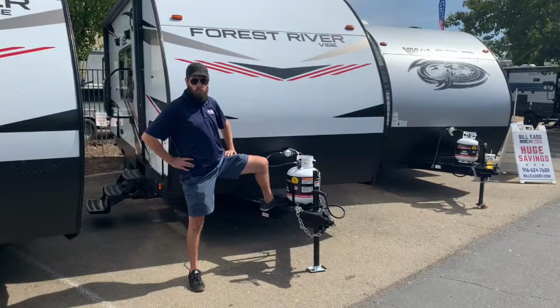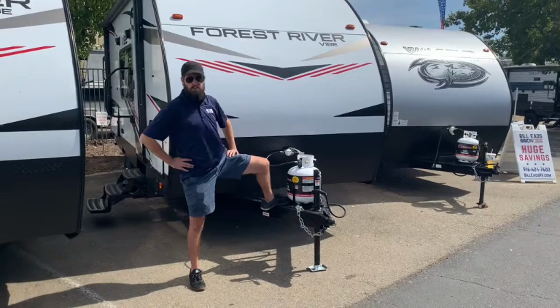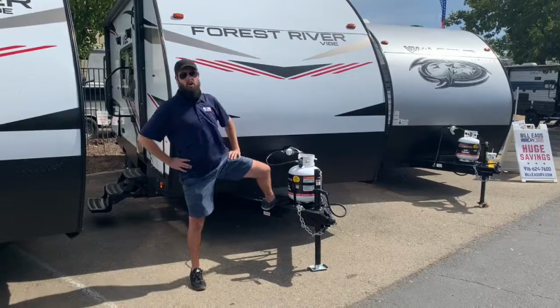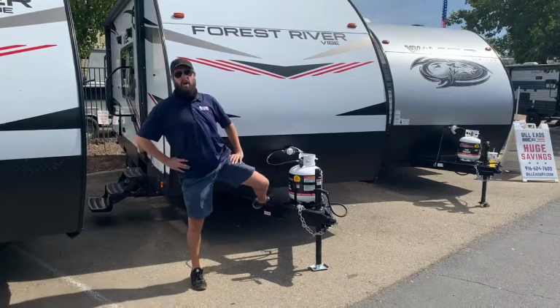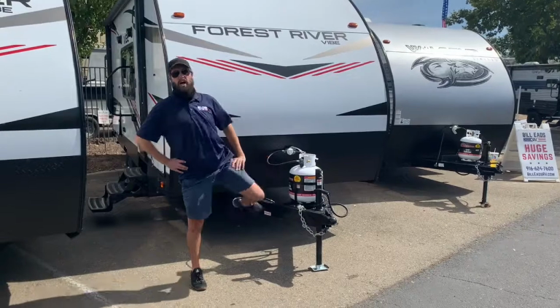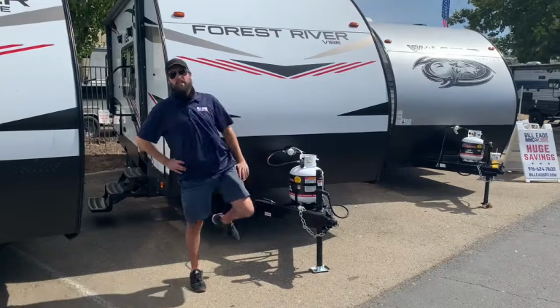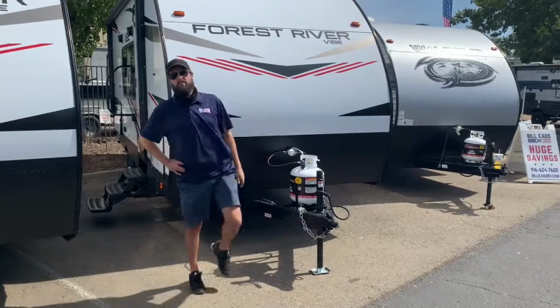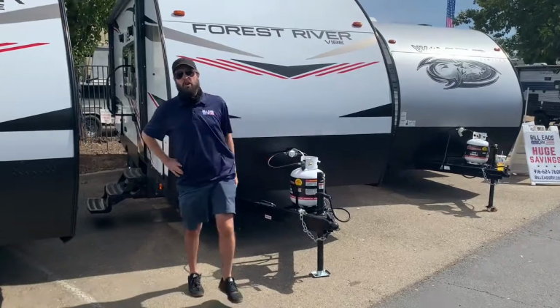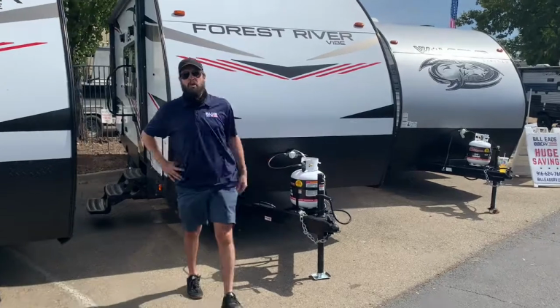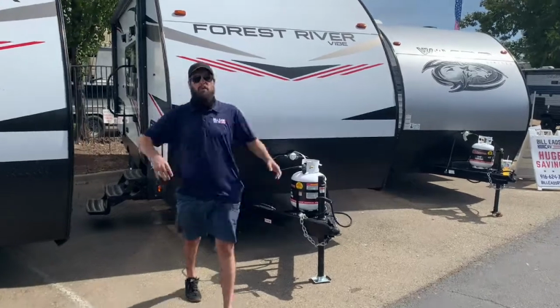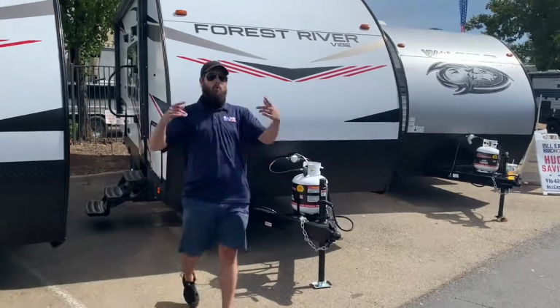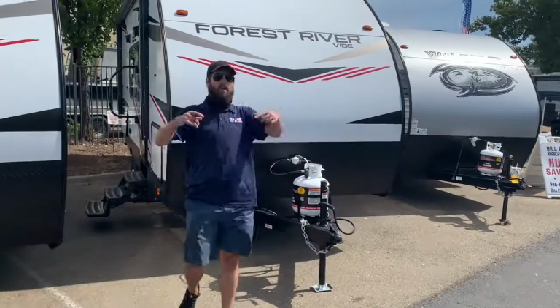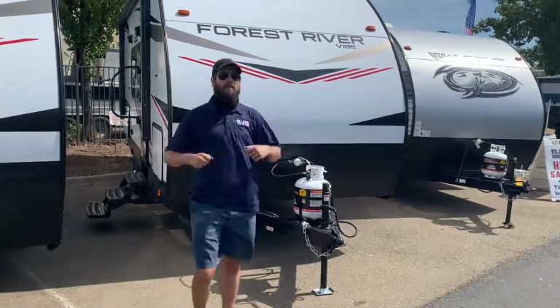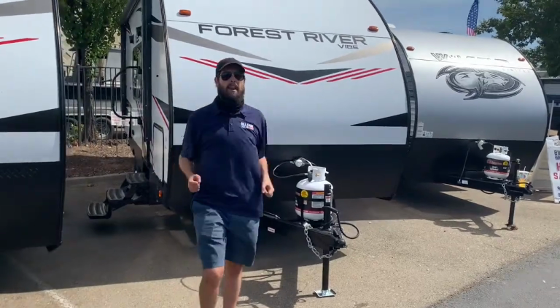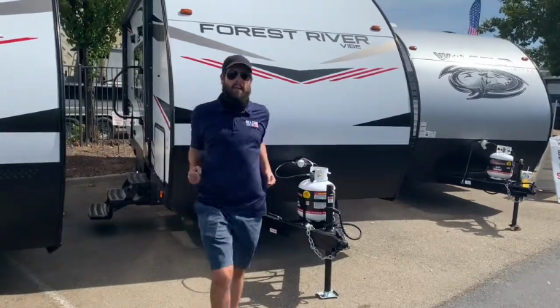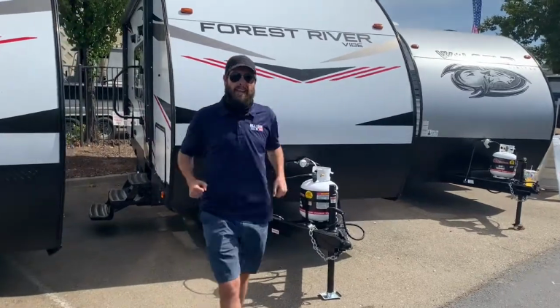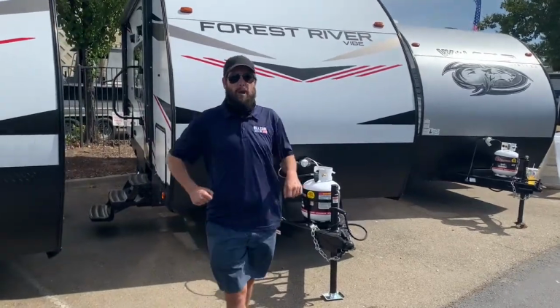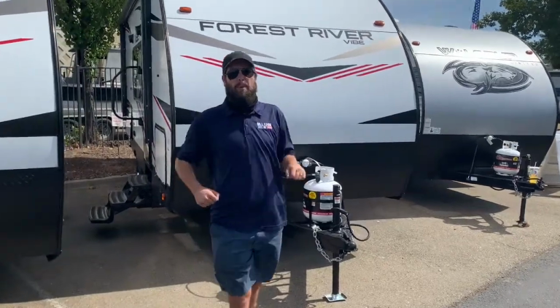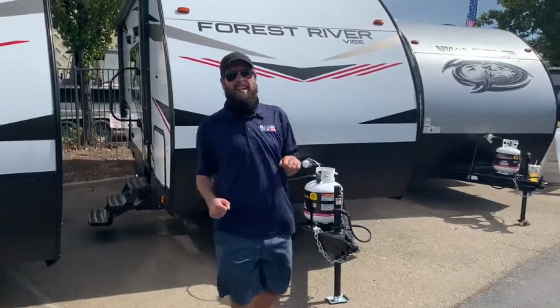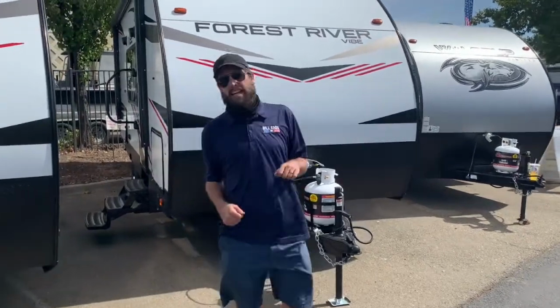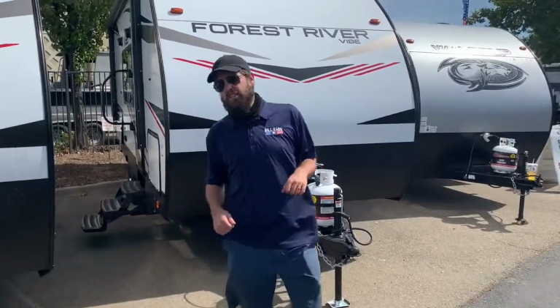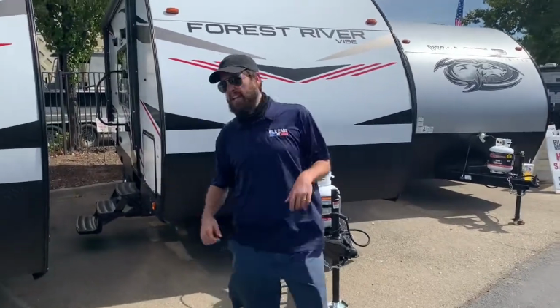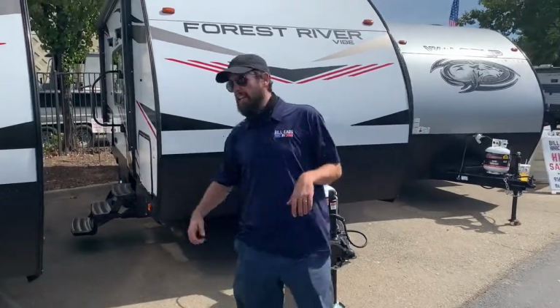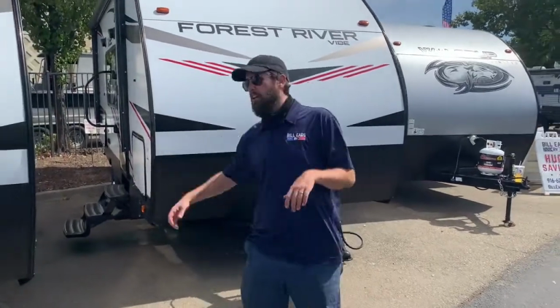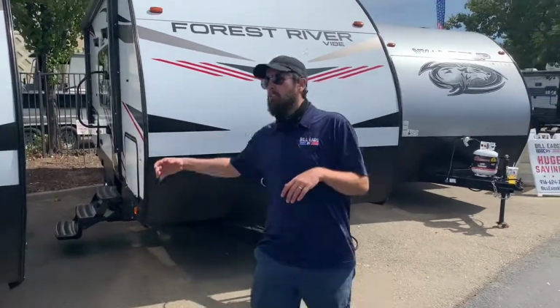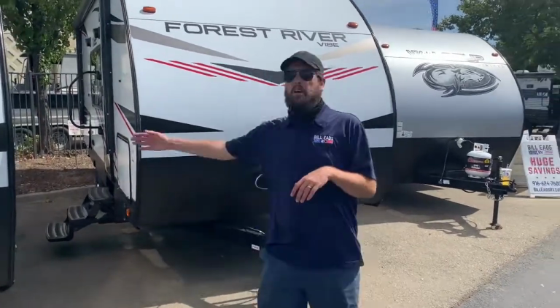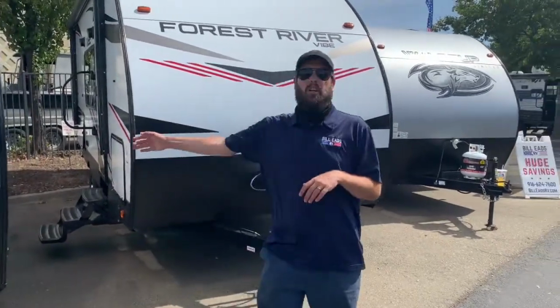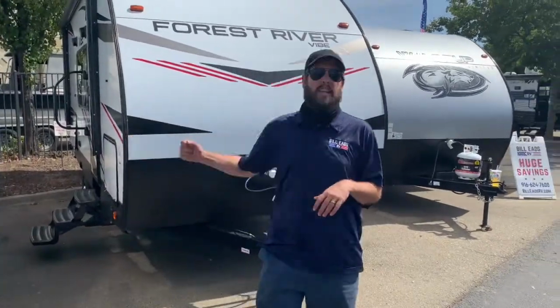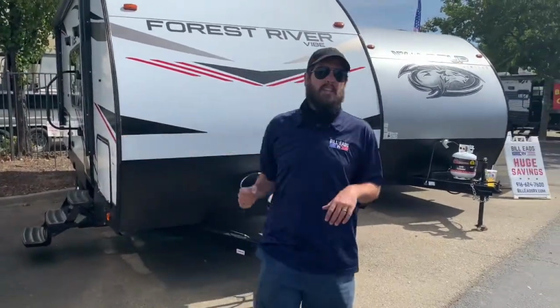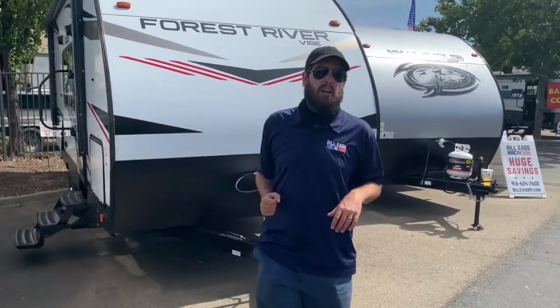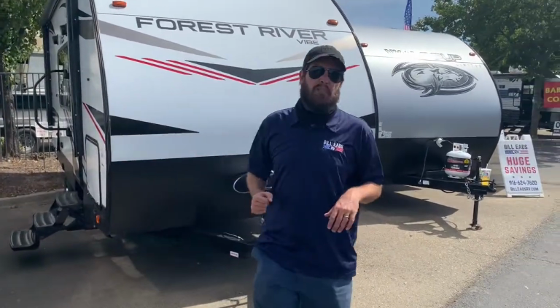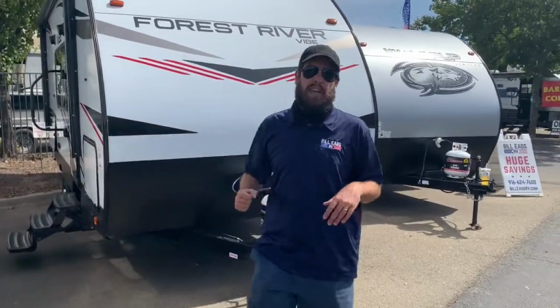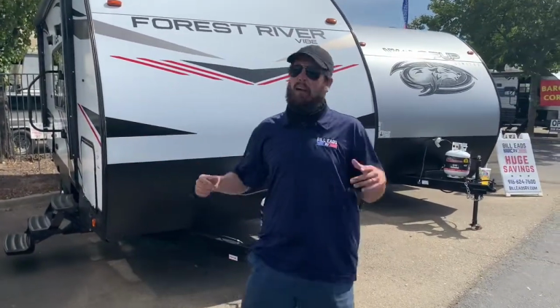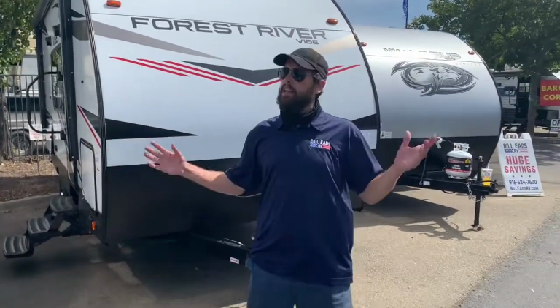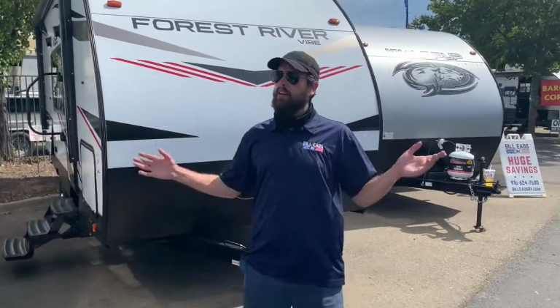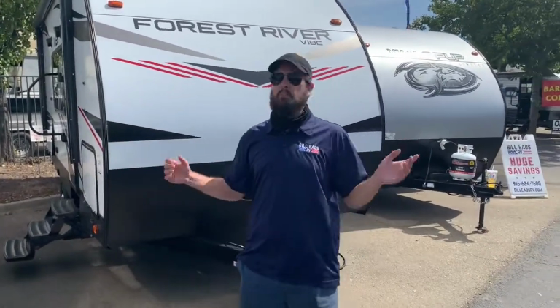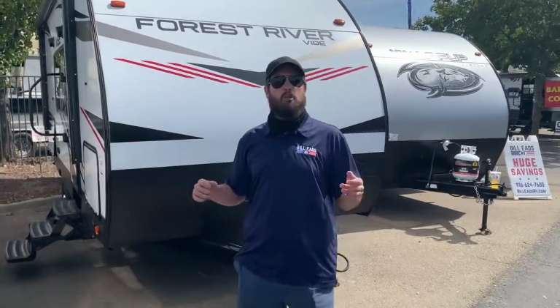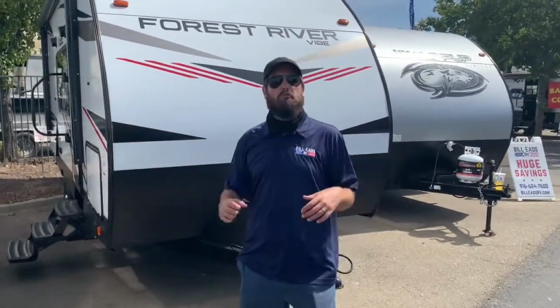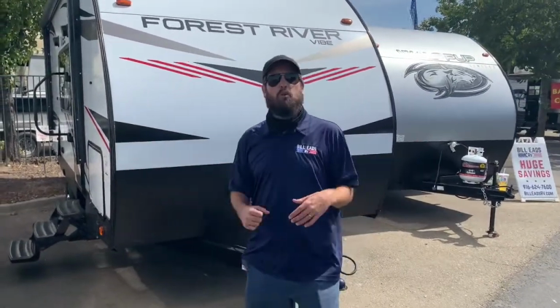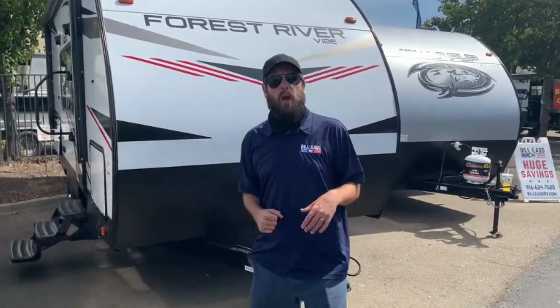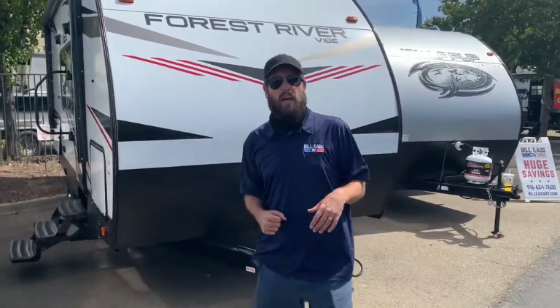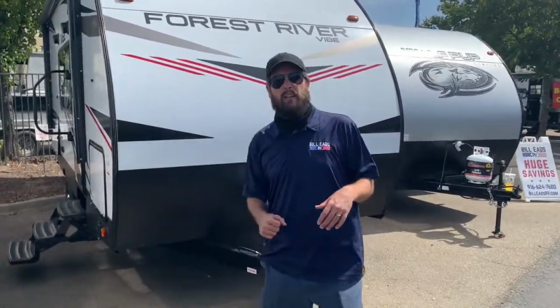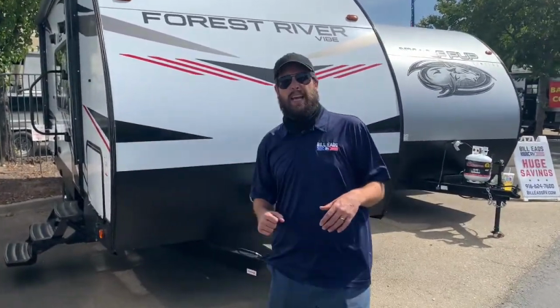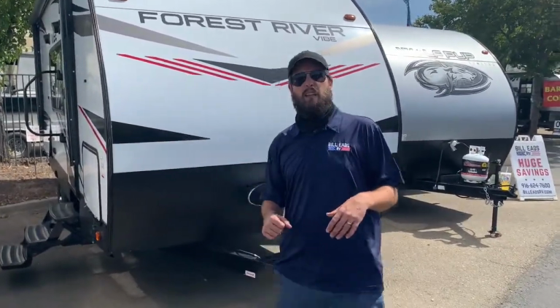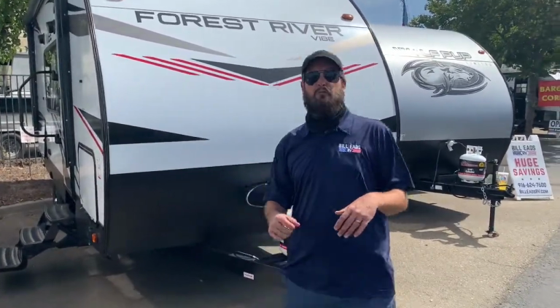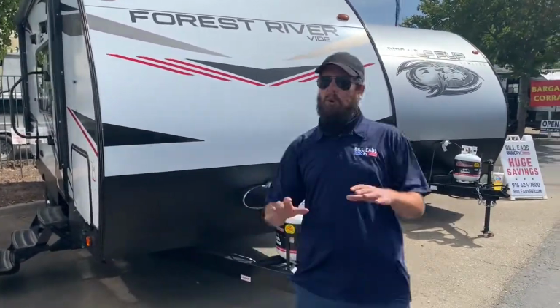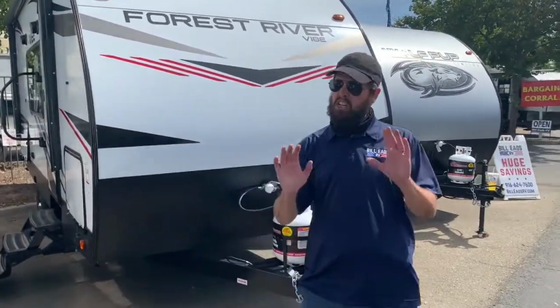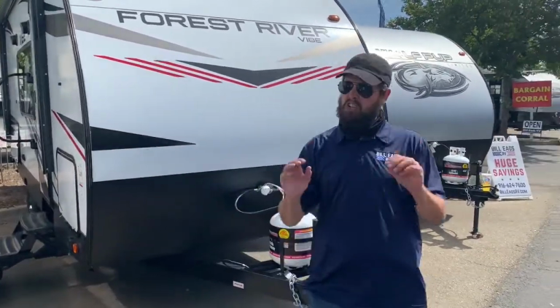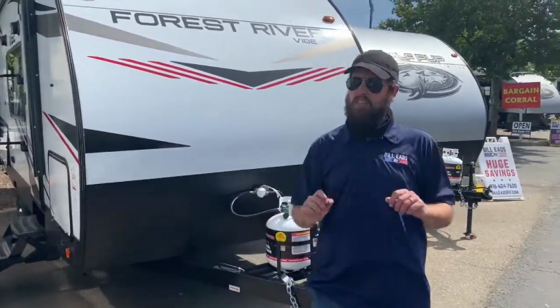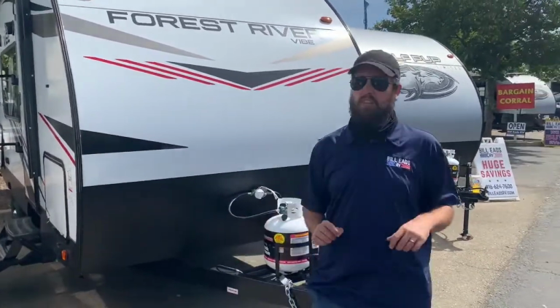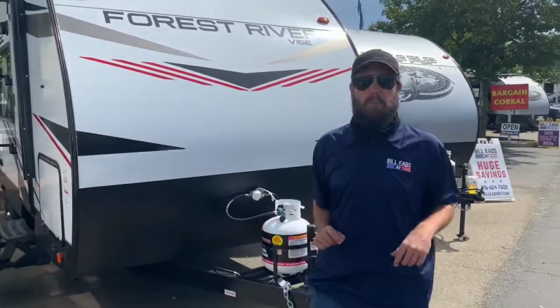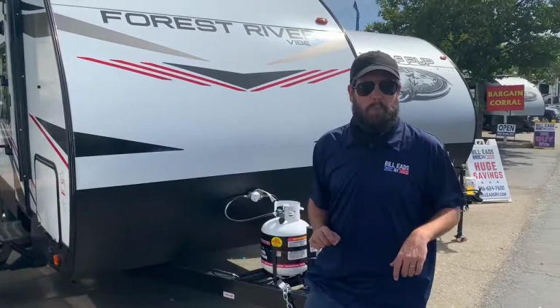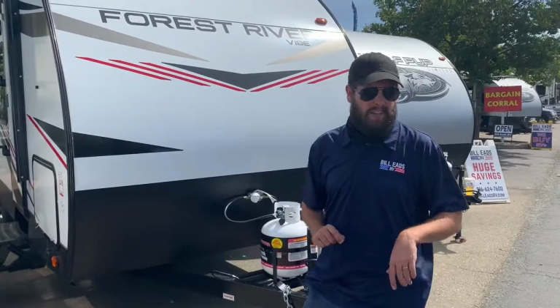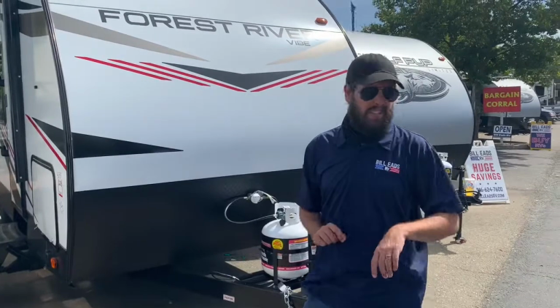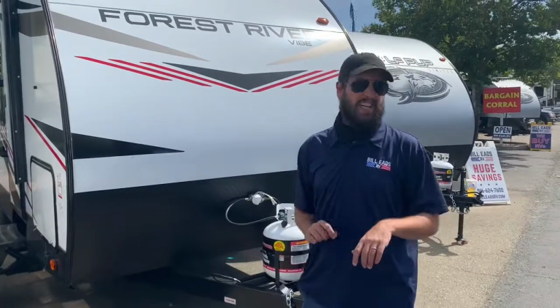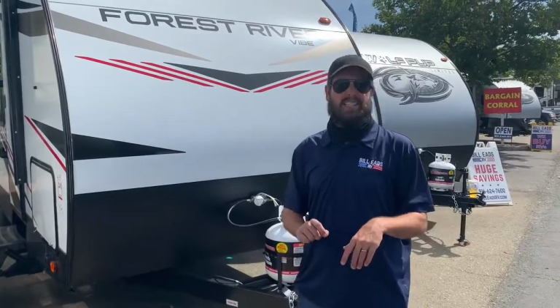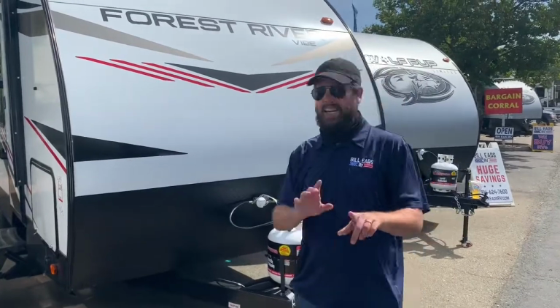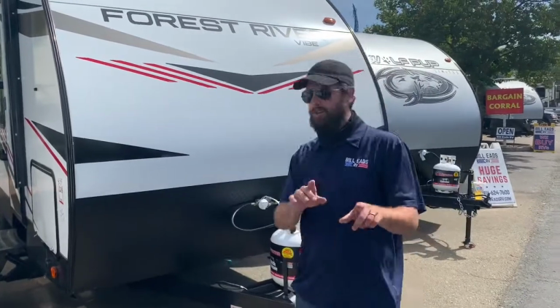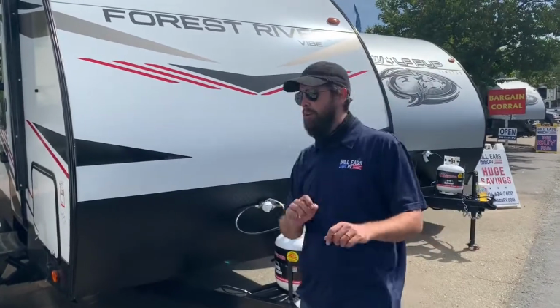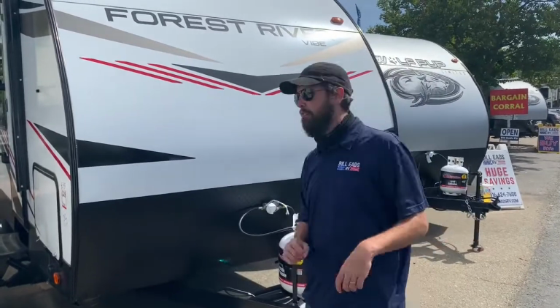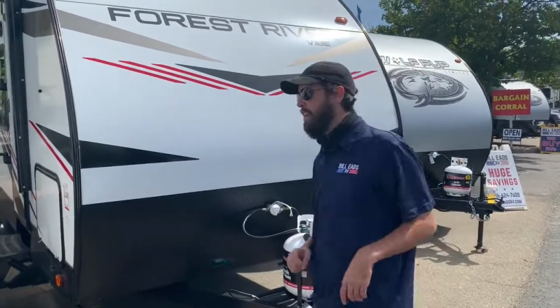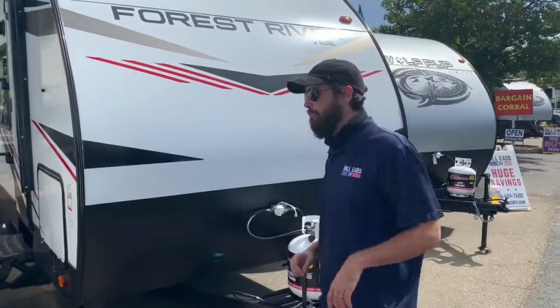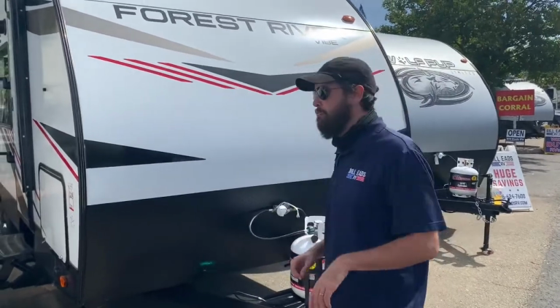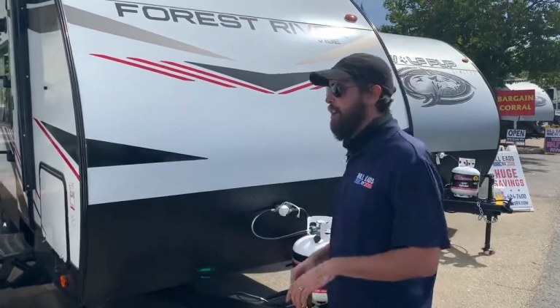What's going on YouTube? William the Internet Guy back at you again. Bill Eads RV out here in beautiful Rockland, California — it's just a little bit outside of Sacramento if you're not familiar.